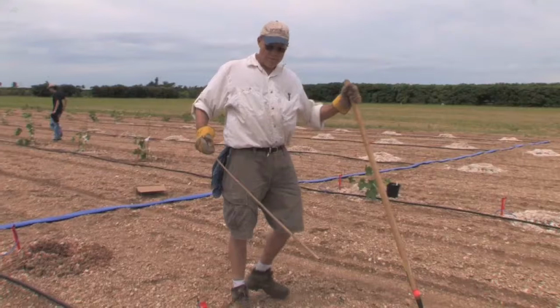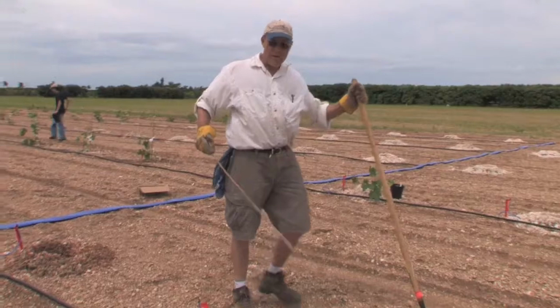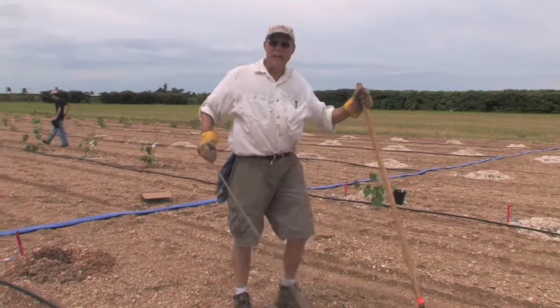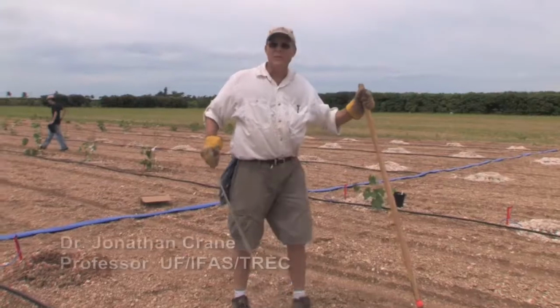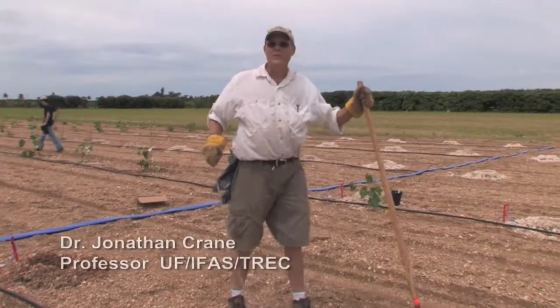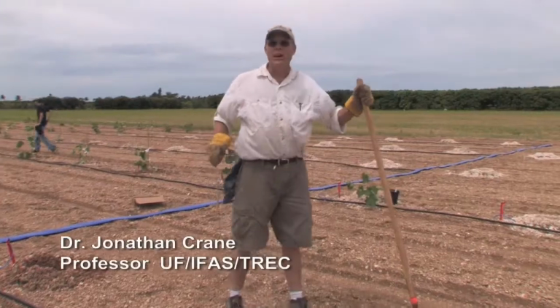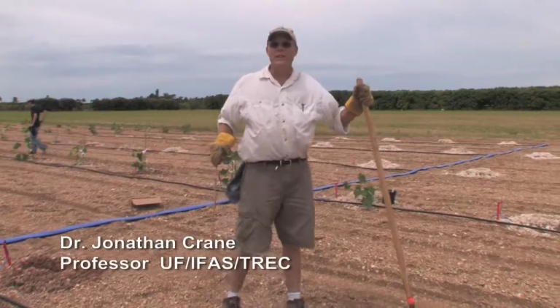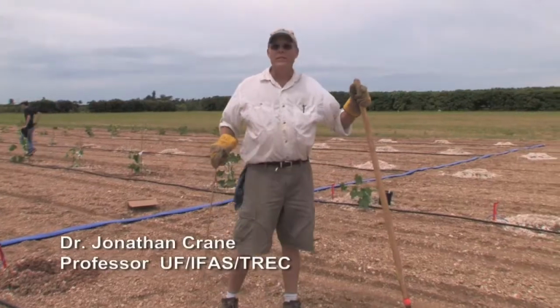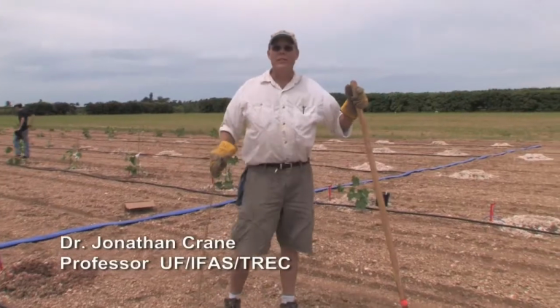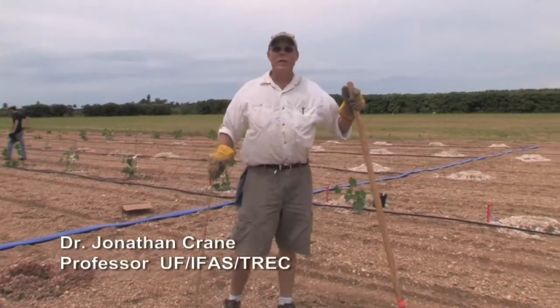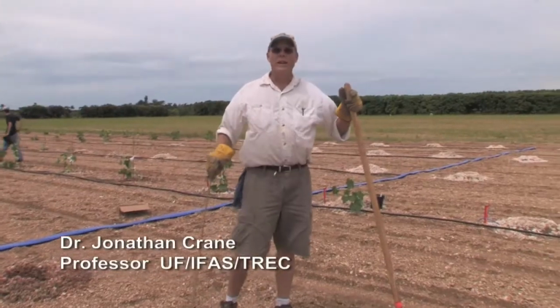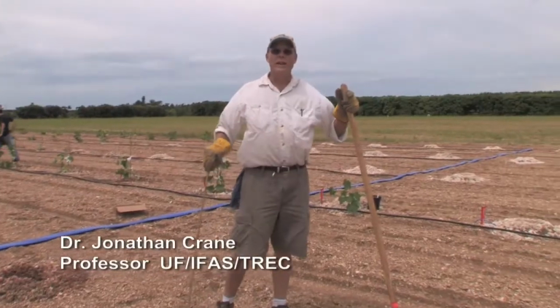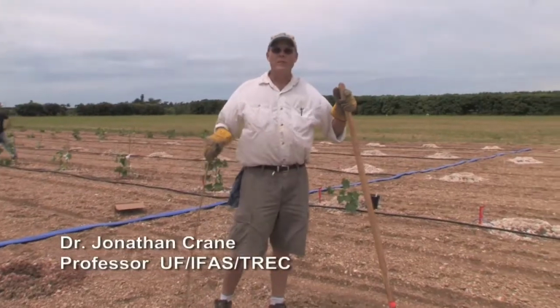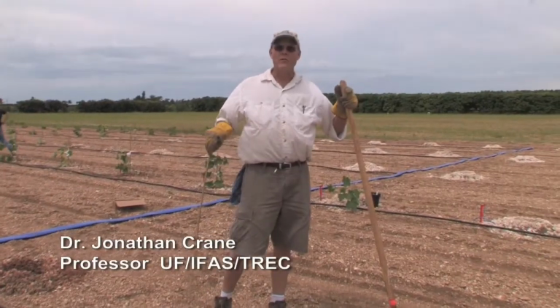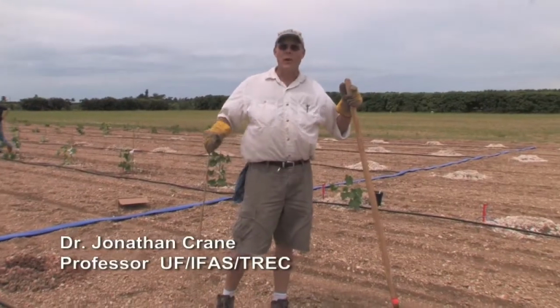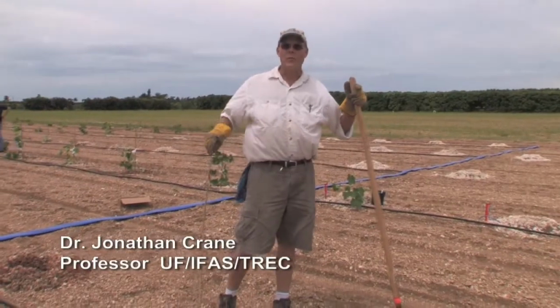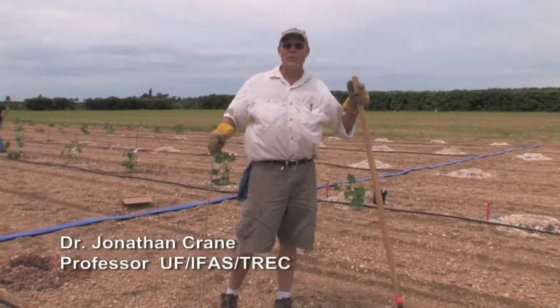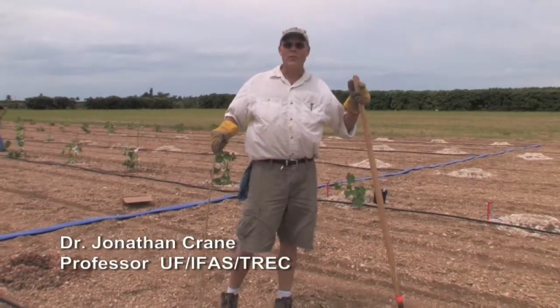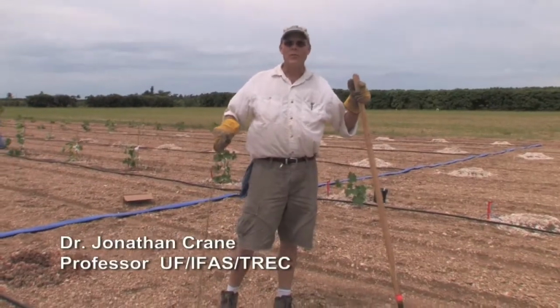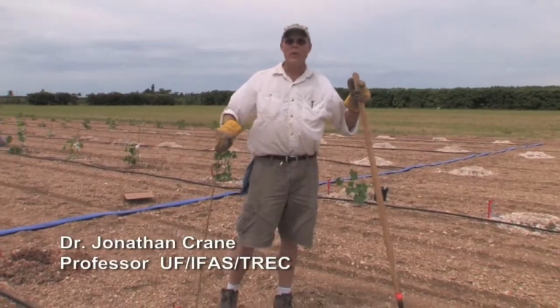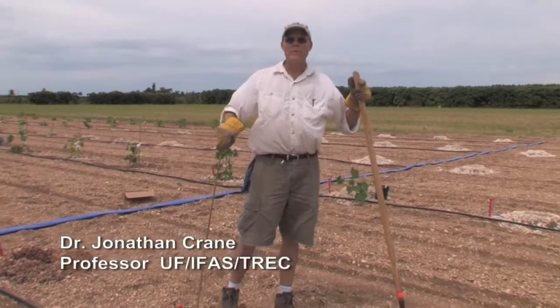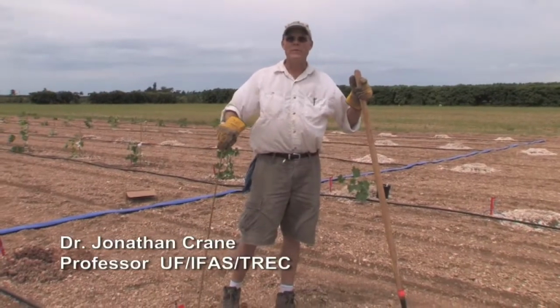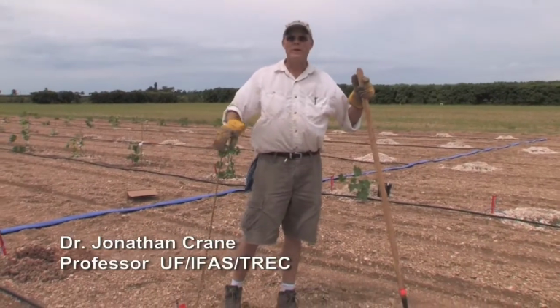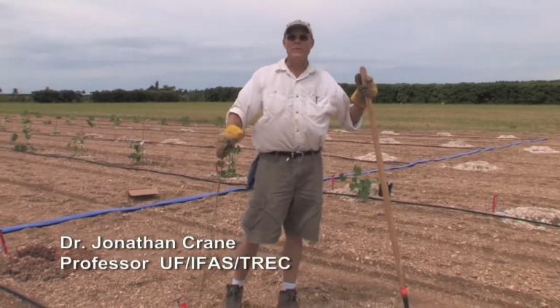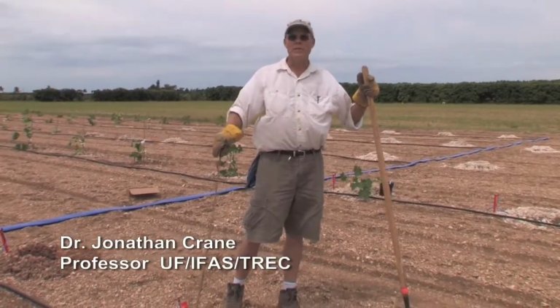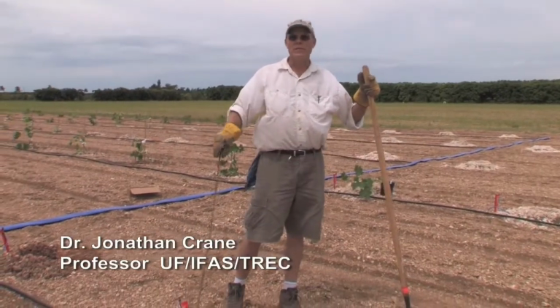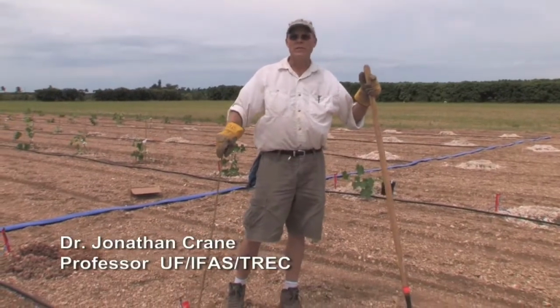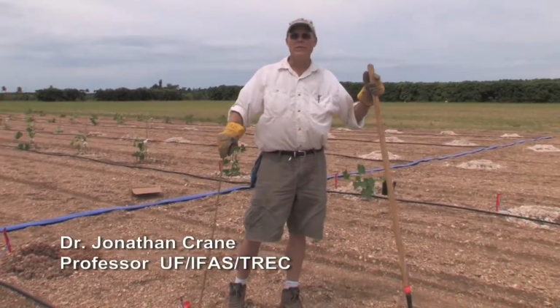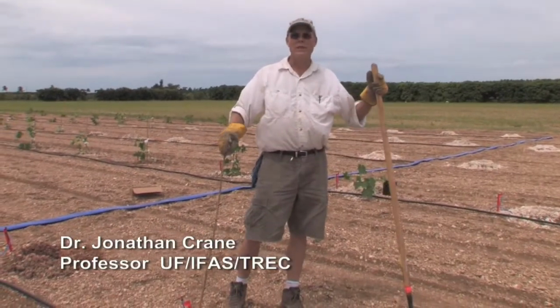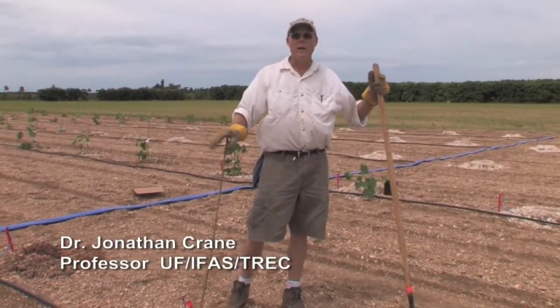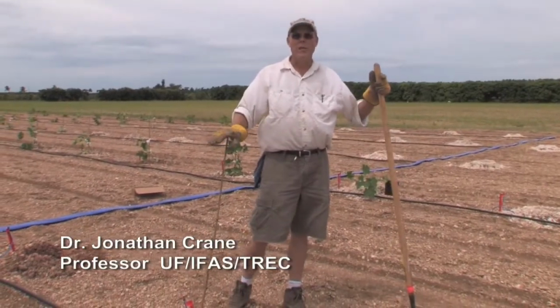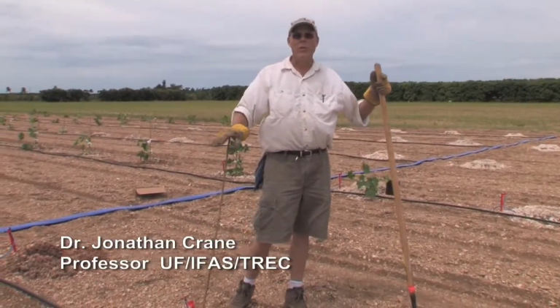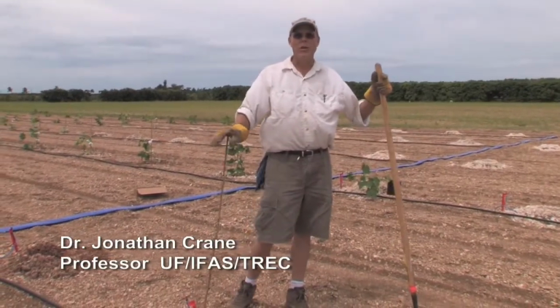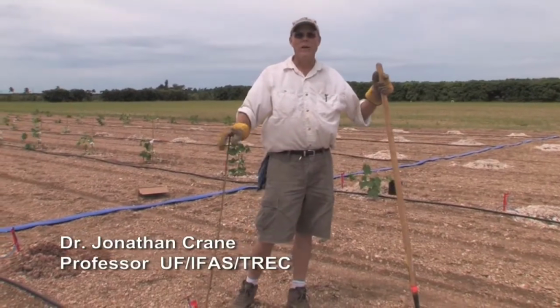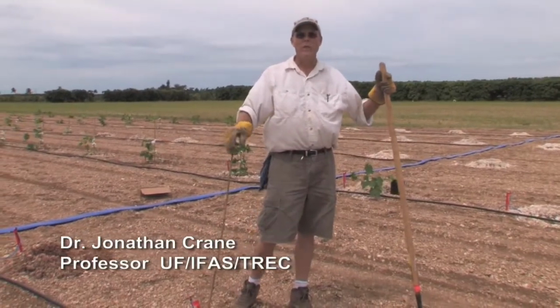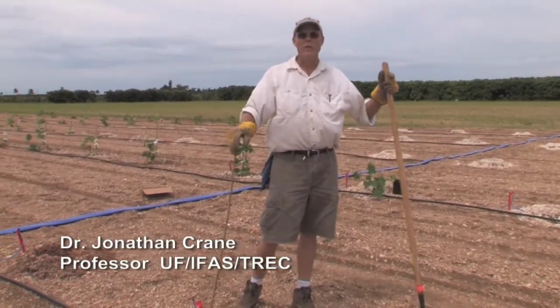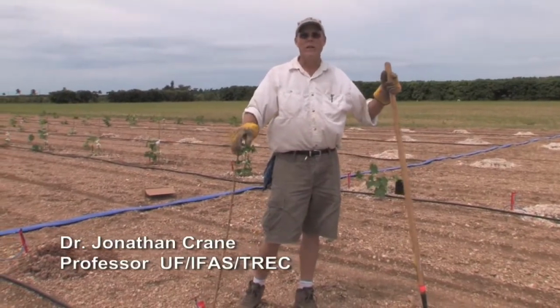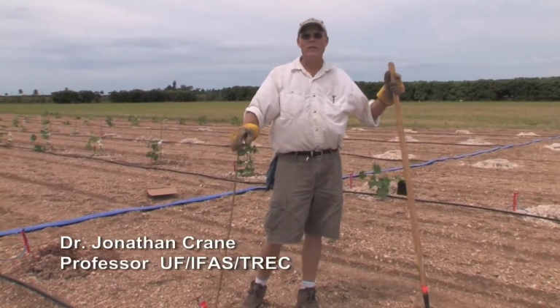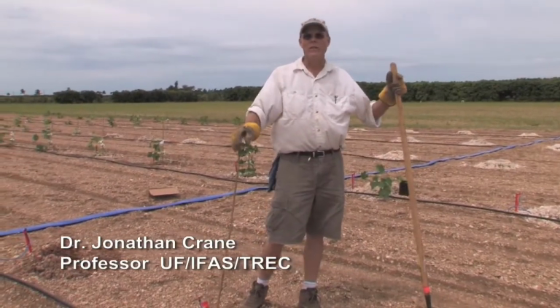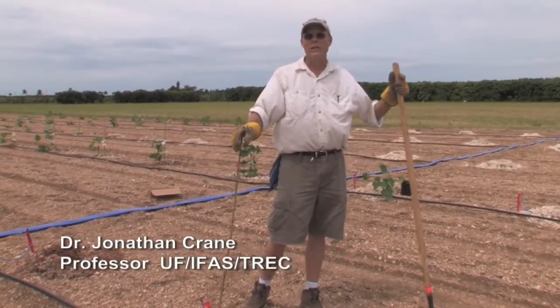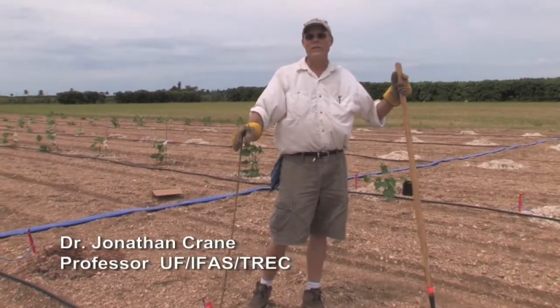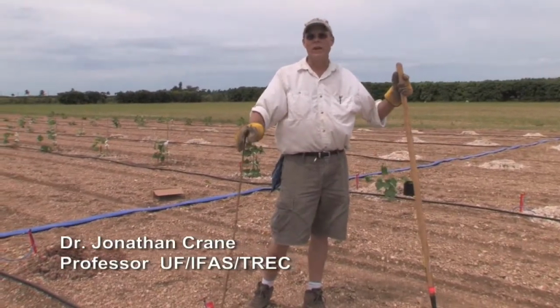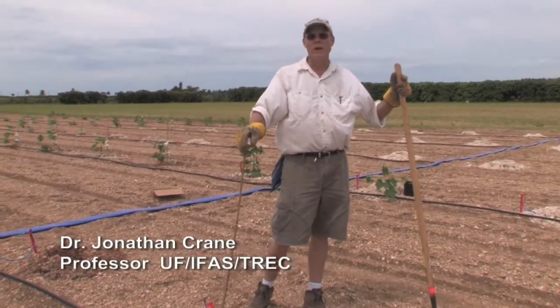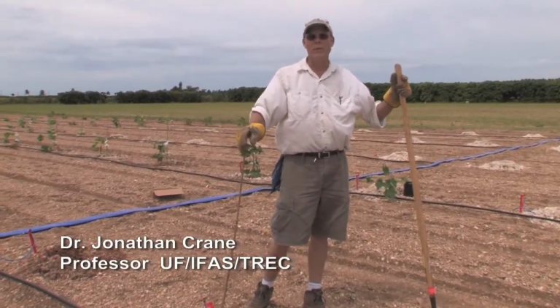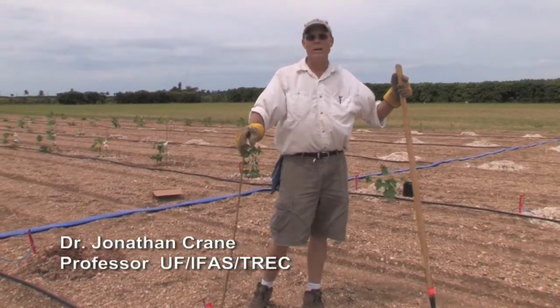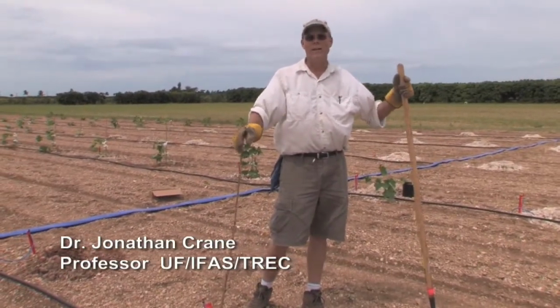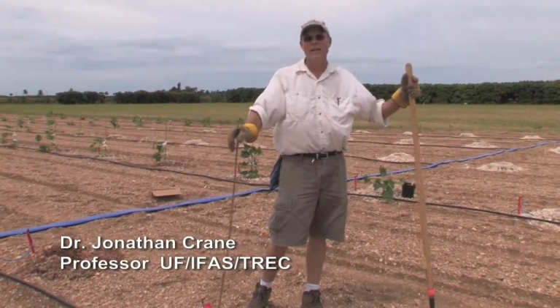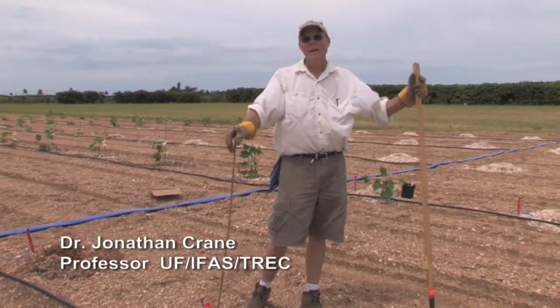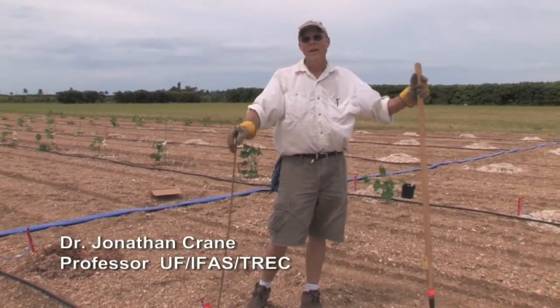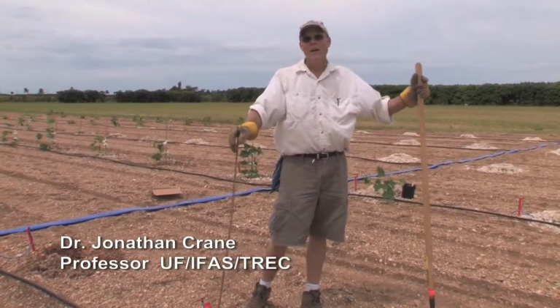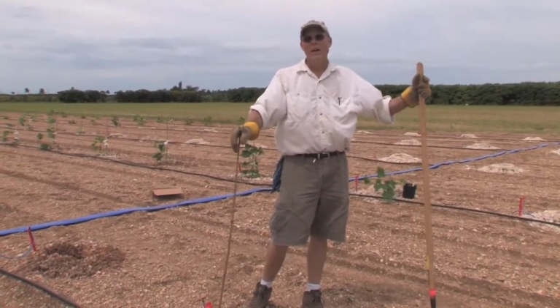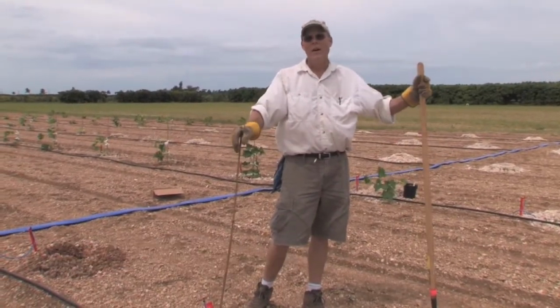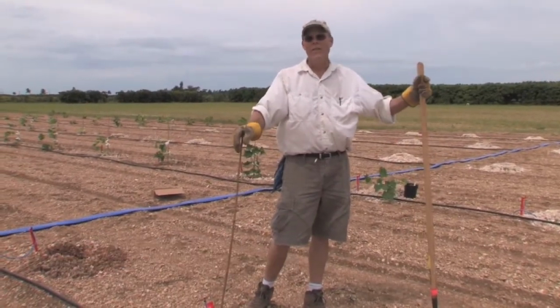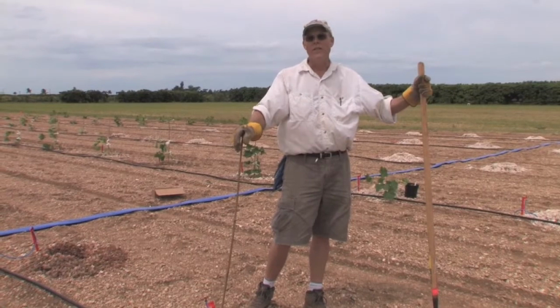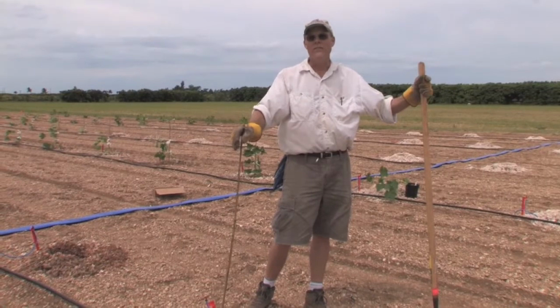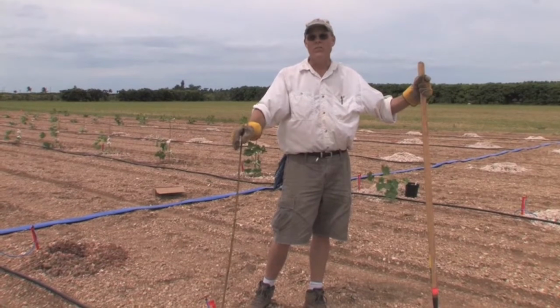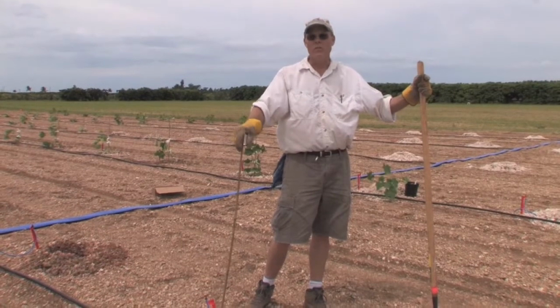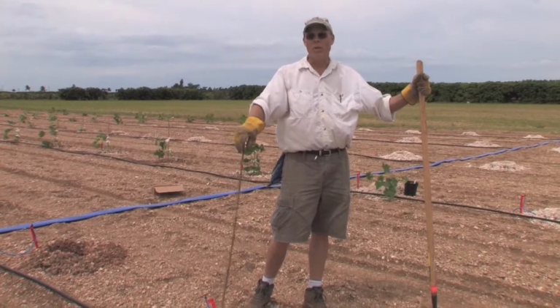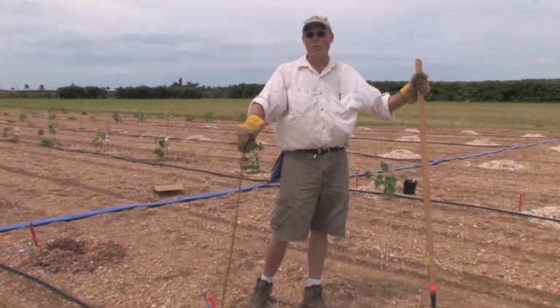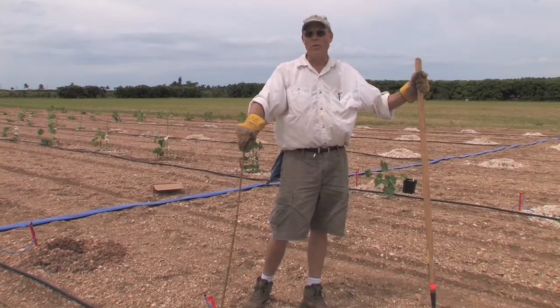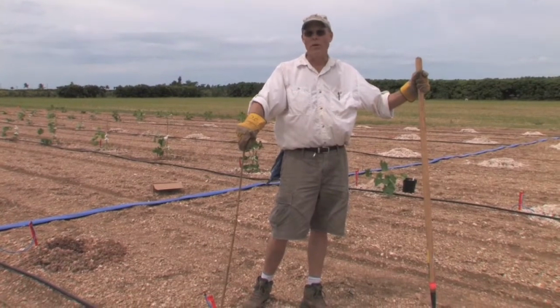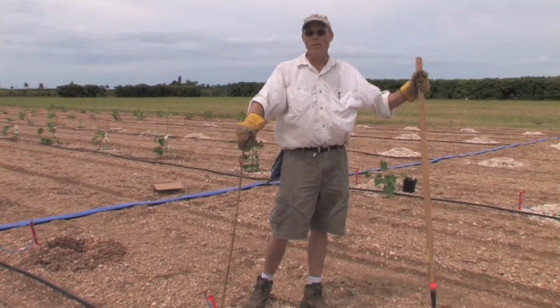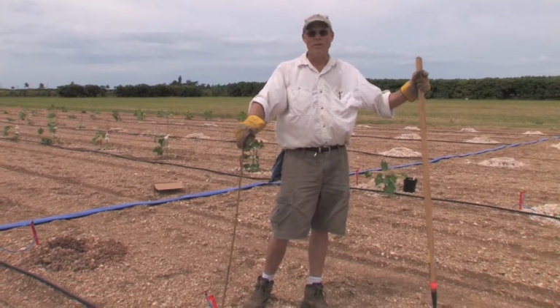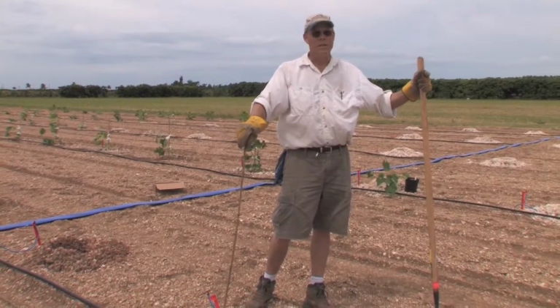My name is Jonathan Crane. I'm a tropical fruit crop specialist, but I'm working with Dr. Ben Barame on this Jatropha project.